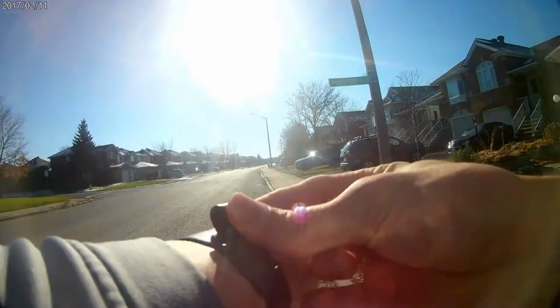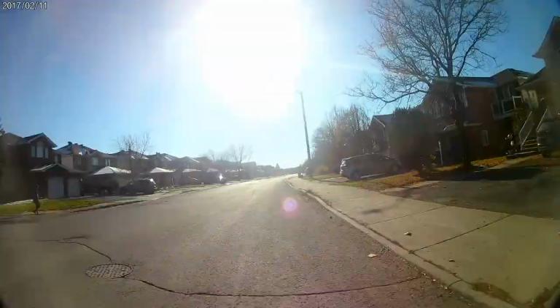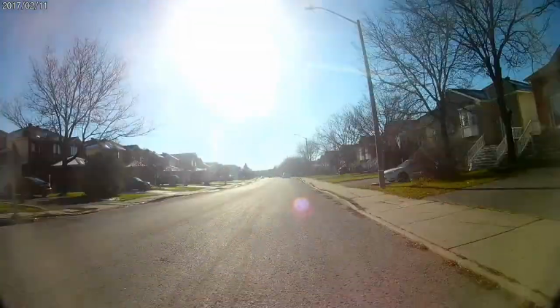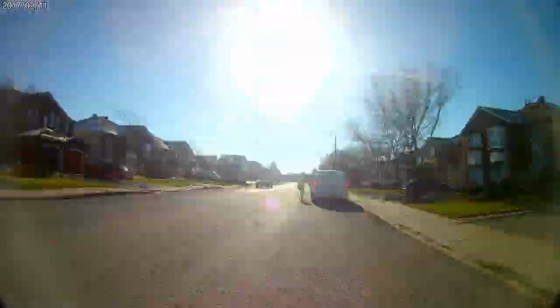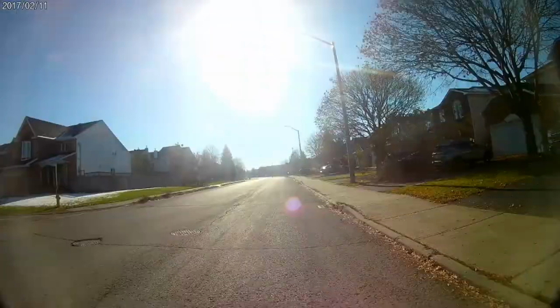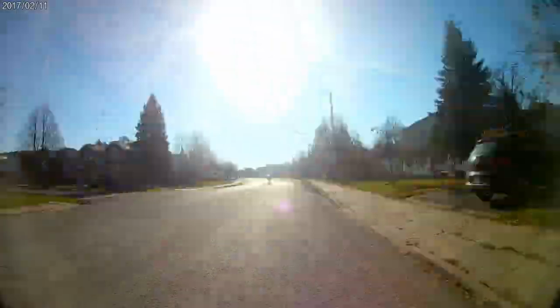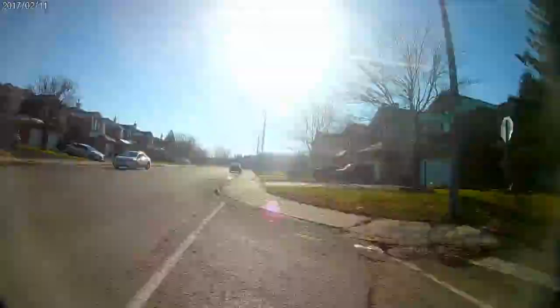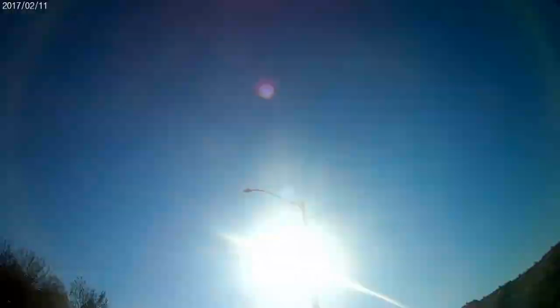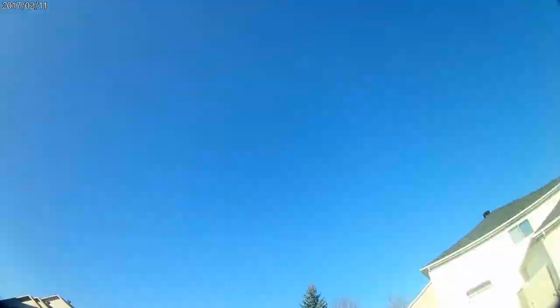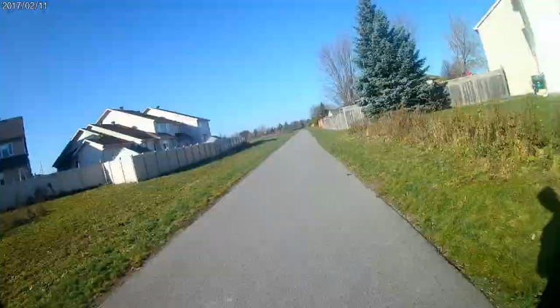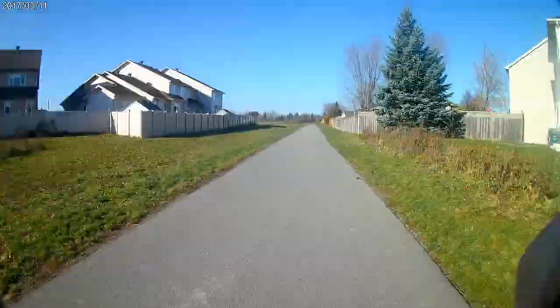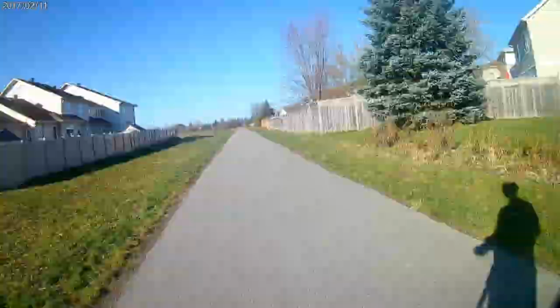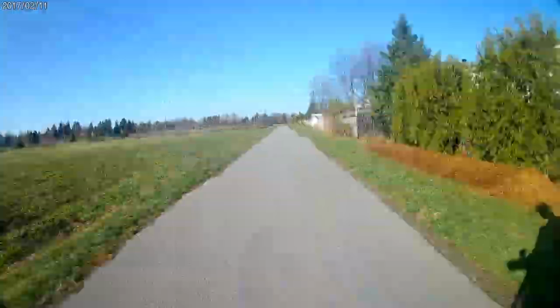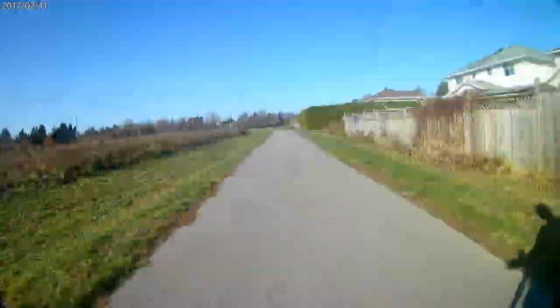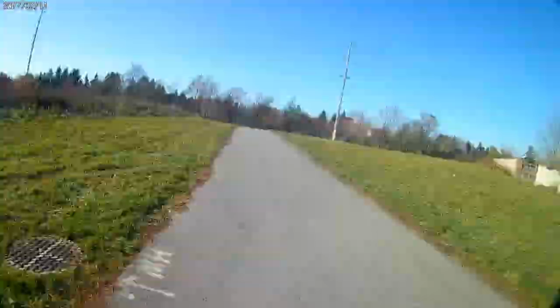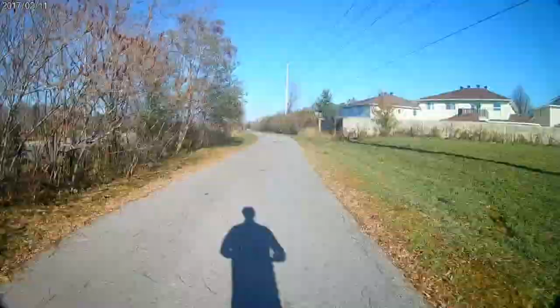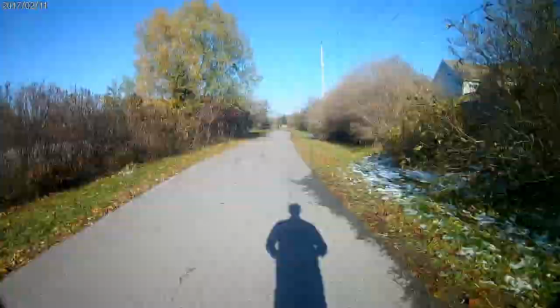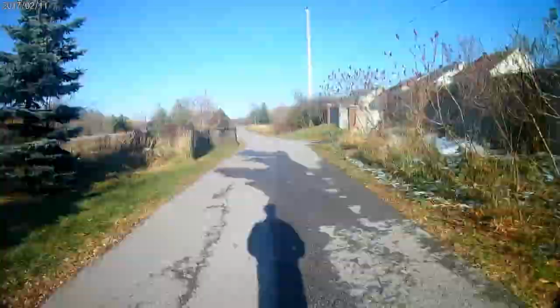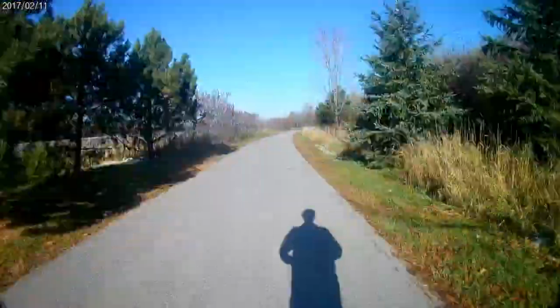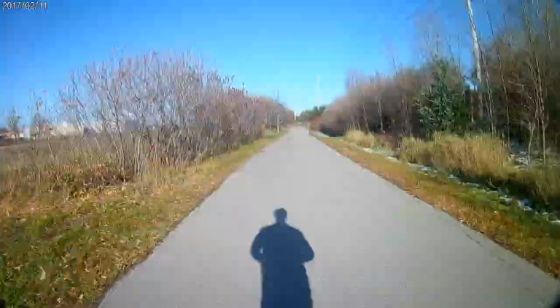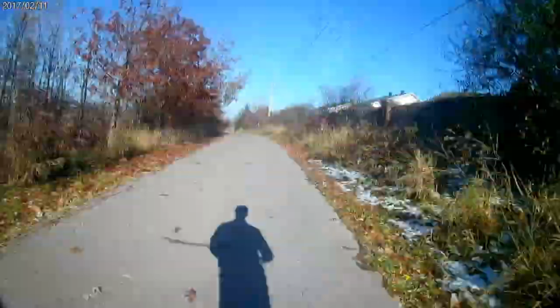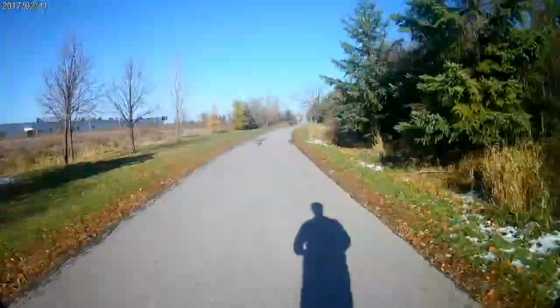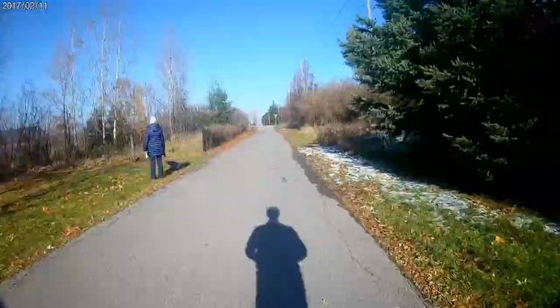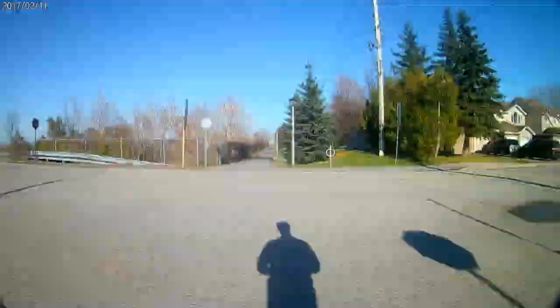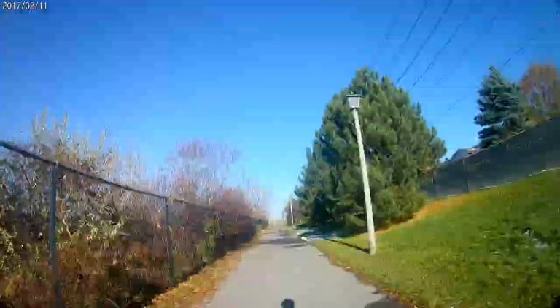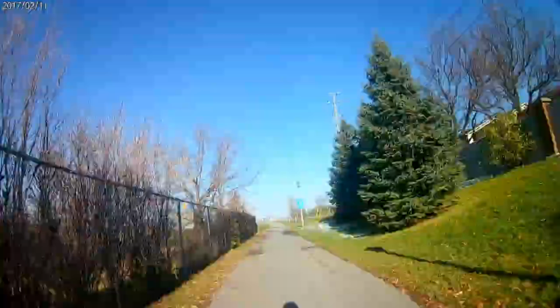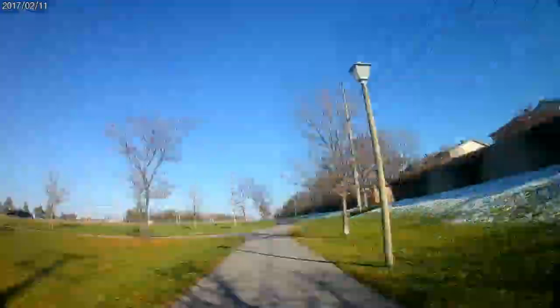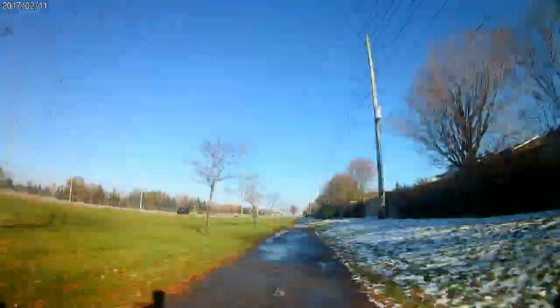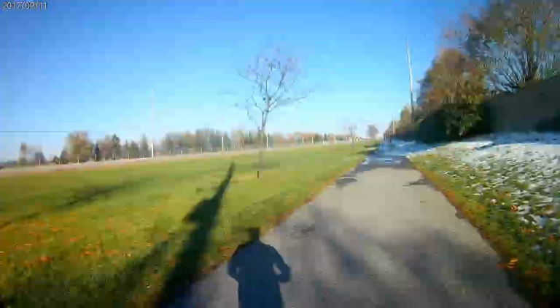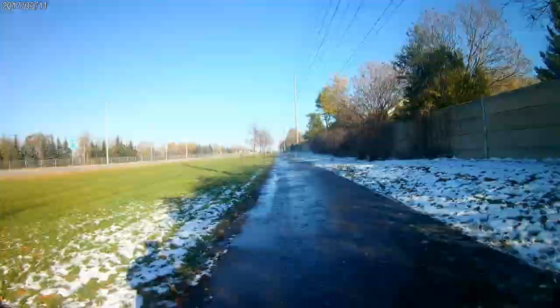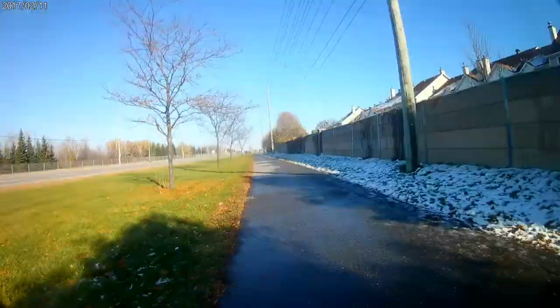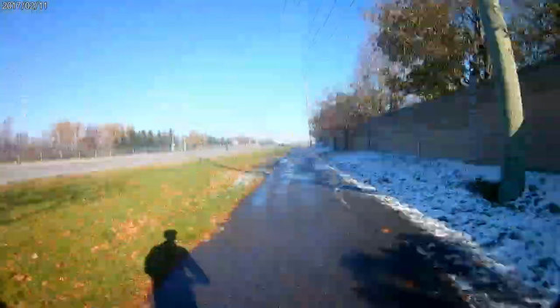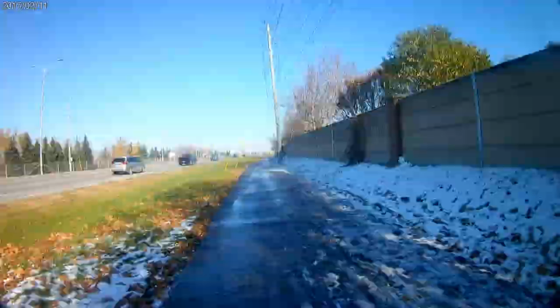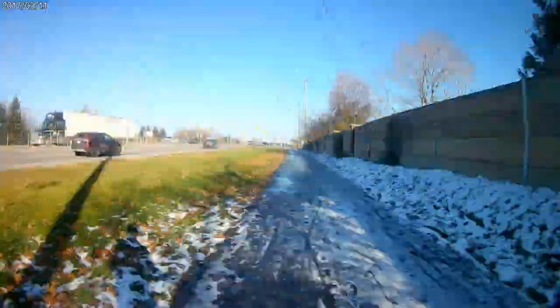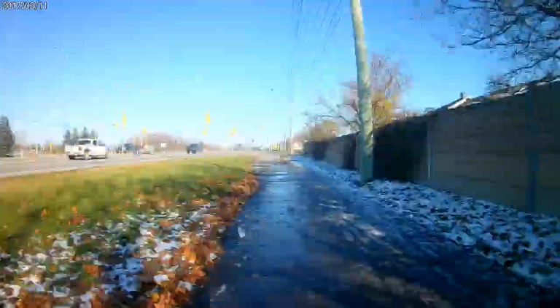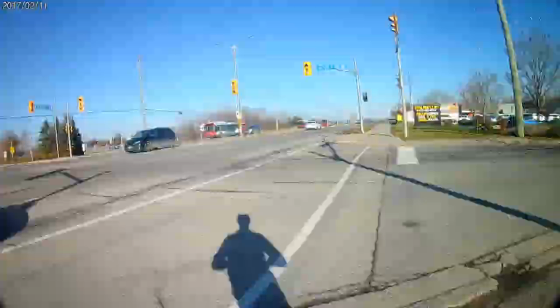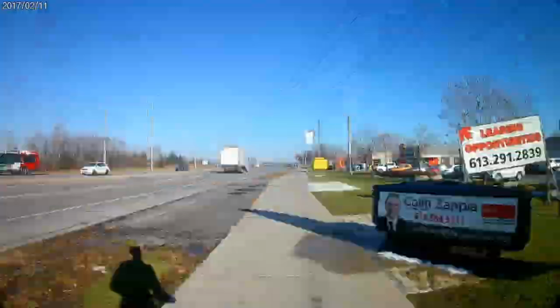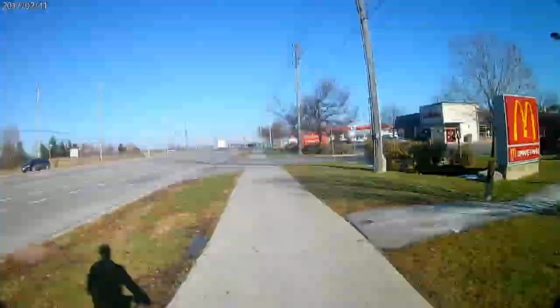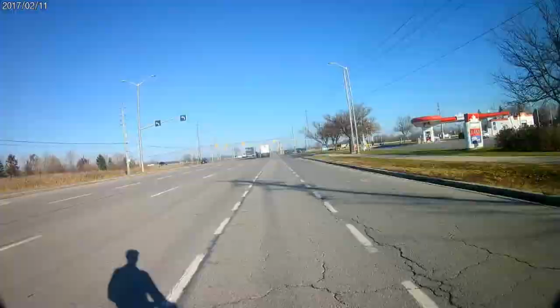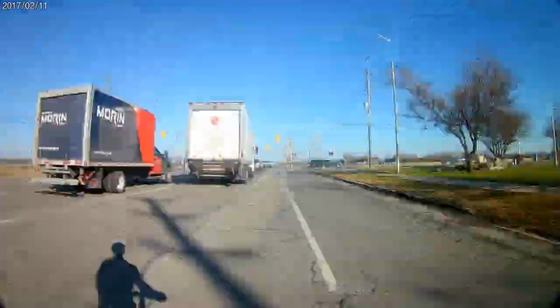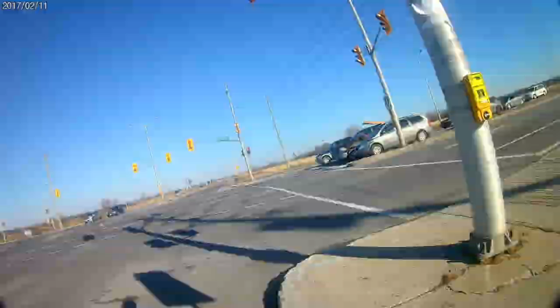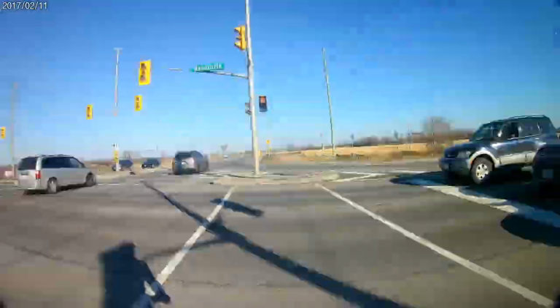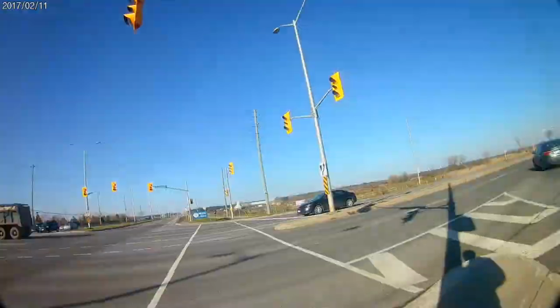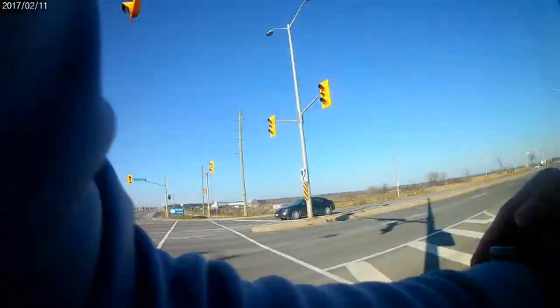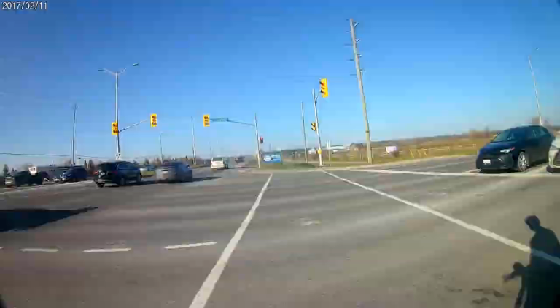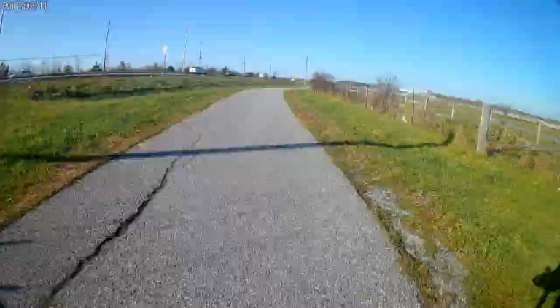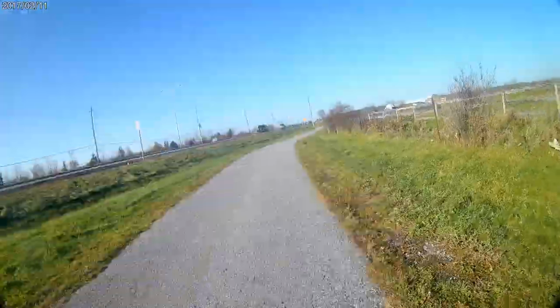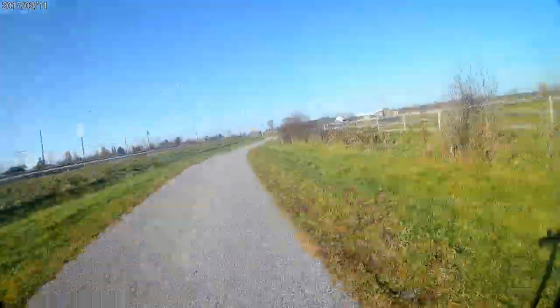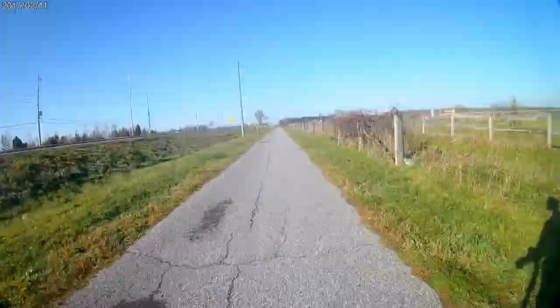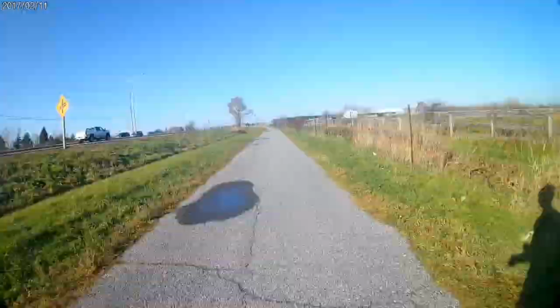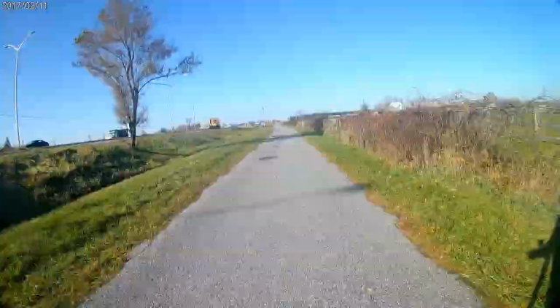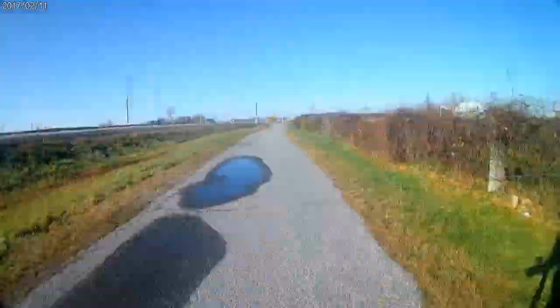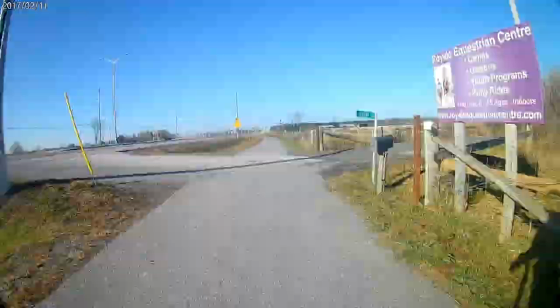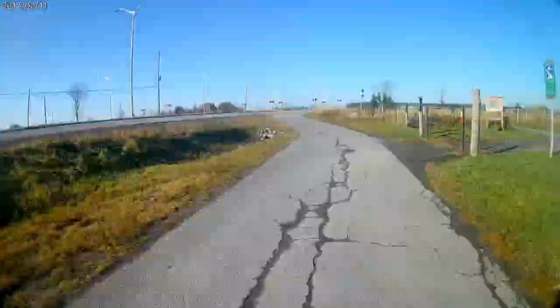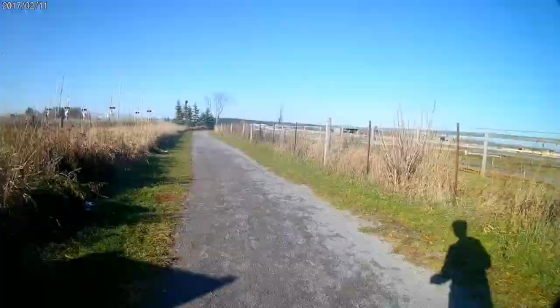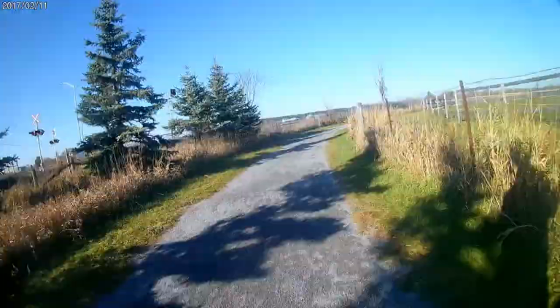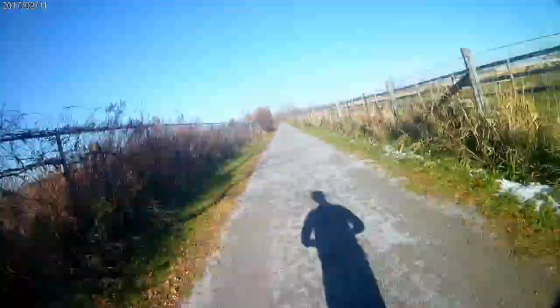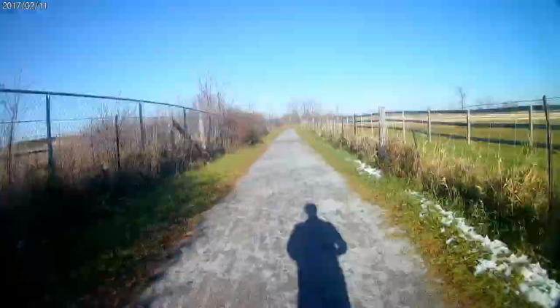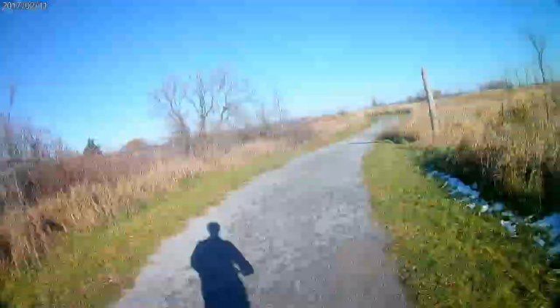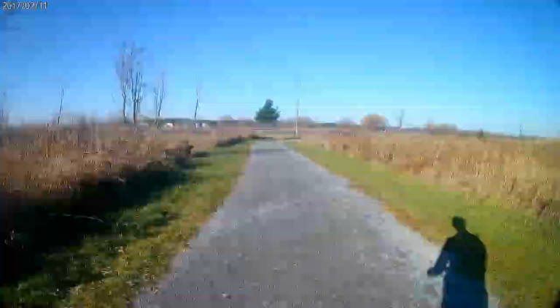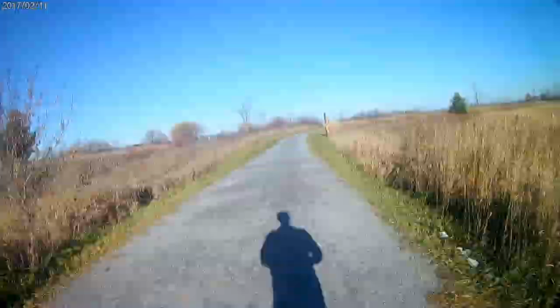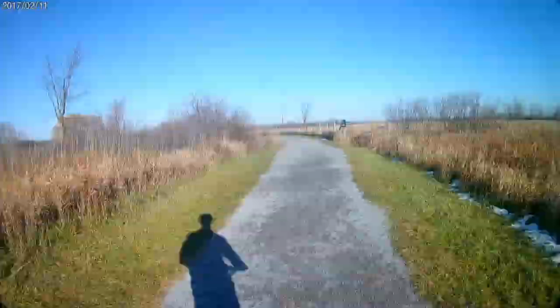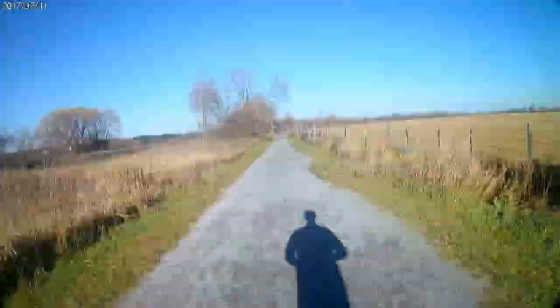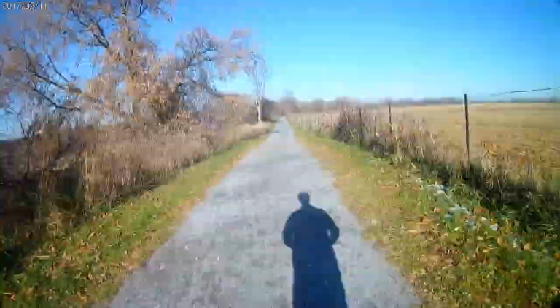Here's a time-lapse of me going 9 kilometers through snow, wet pavement, and rough trails and coming out completely fine.